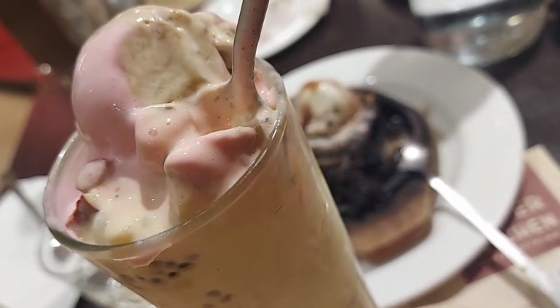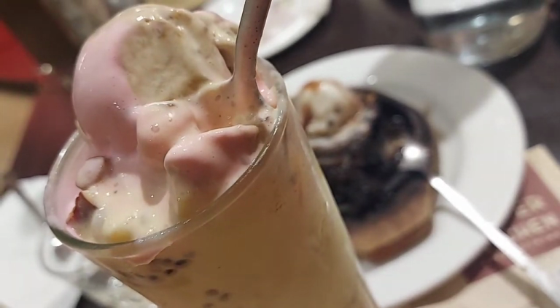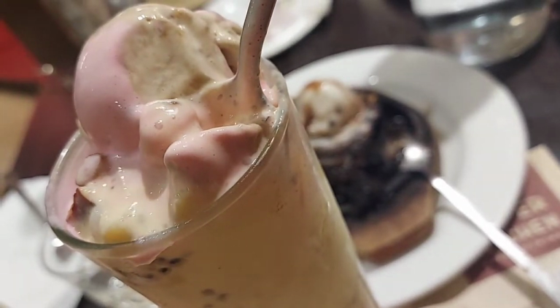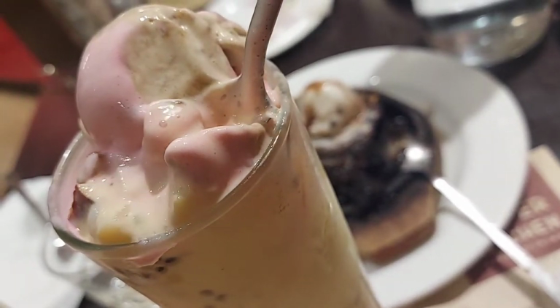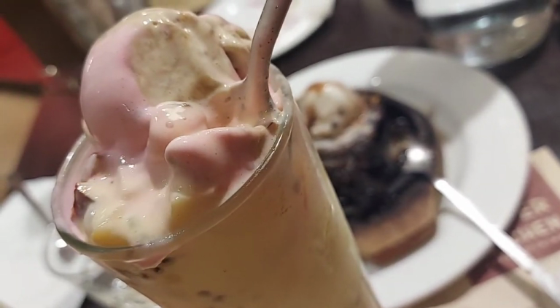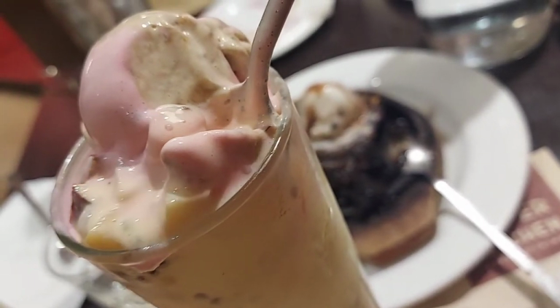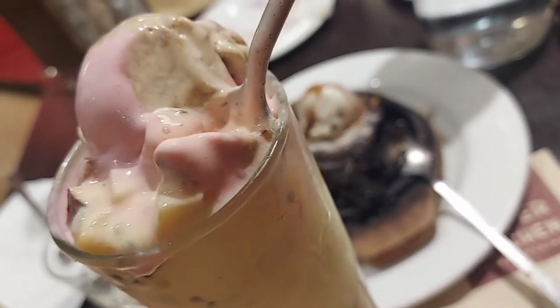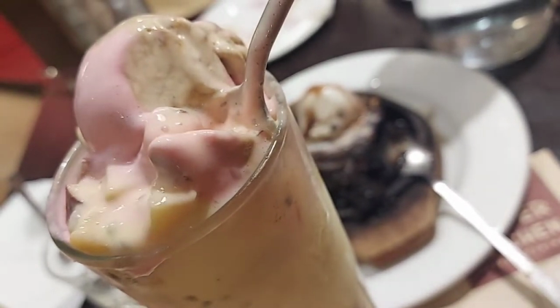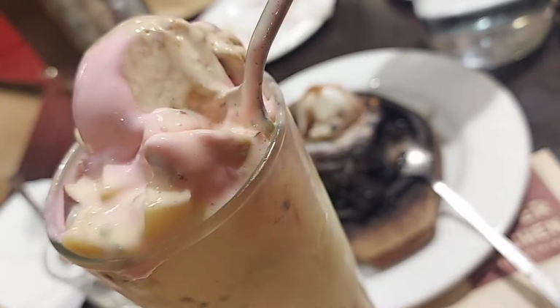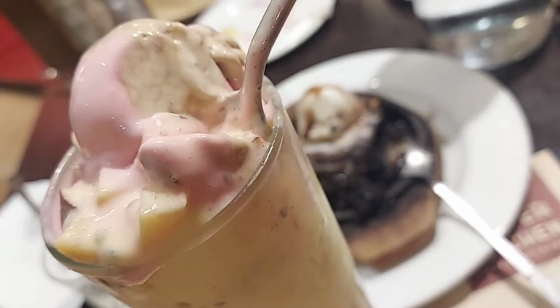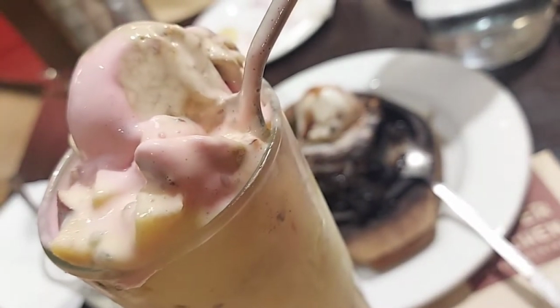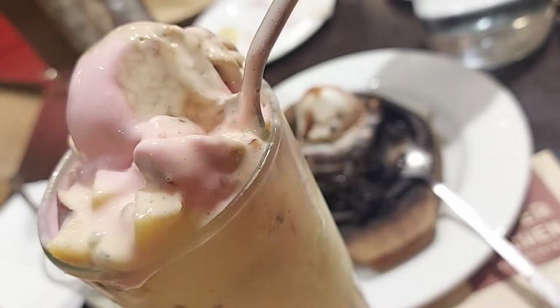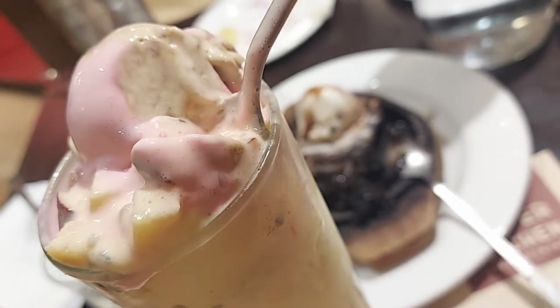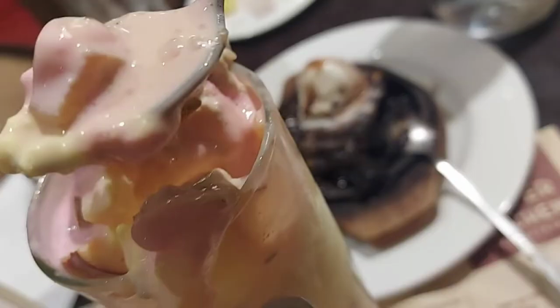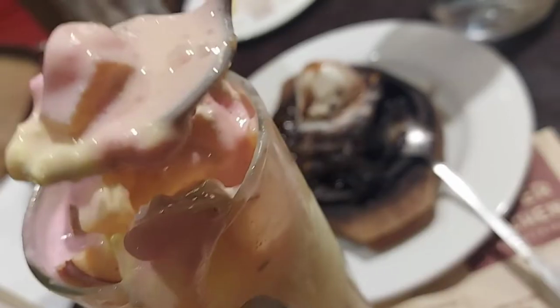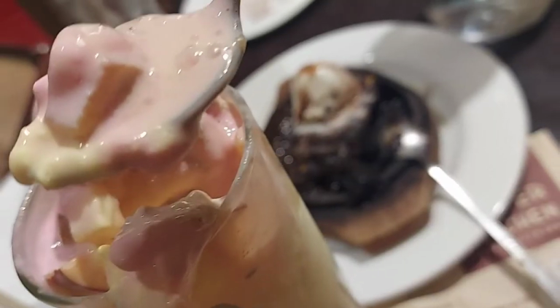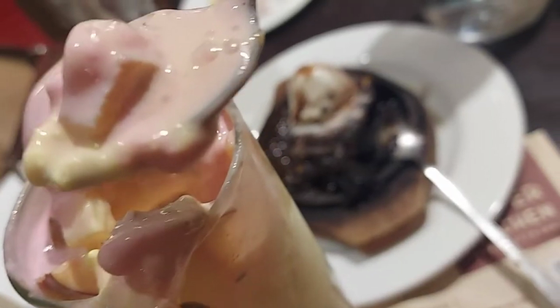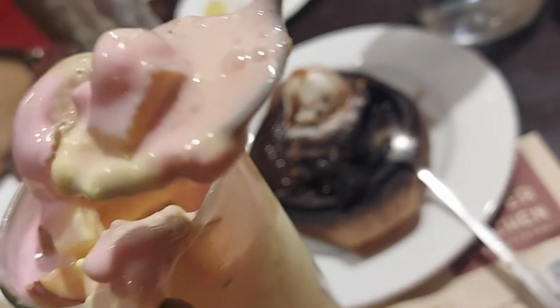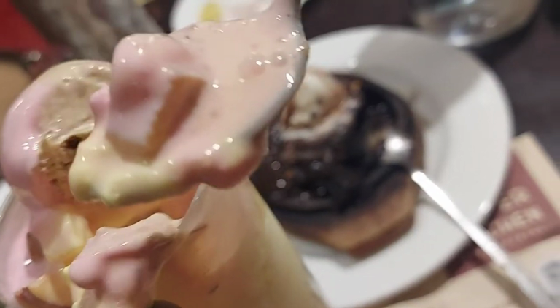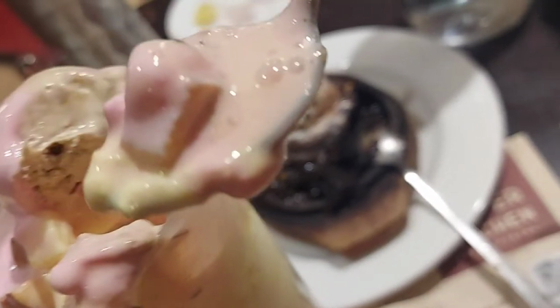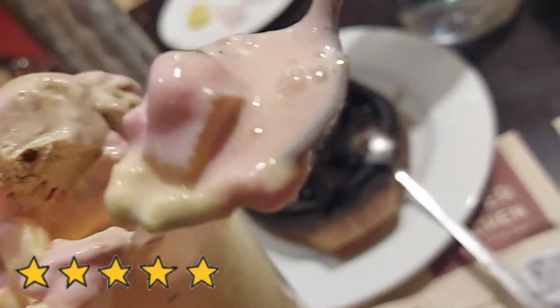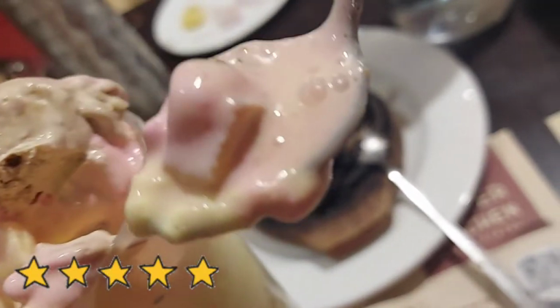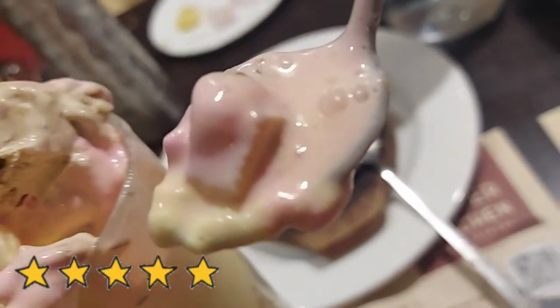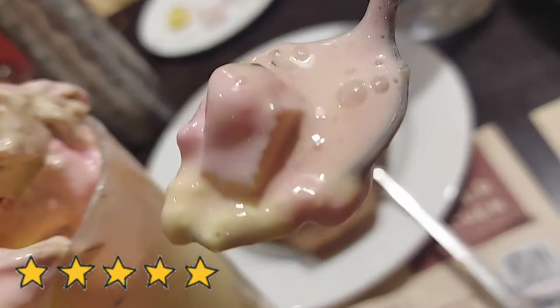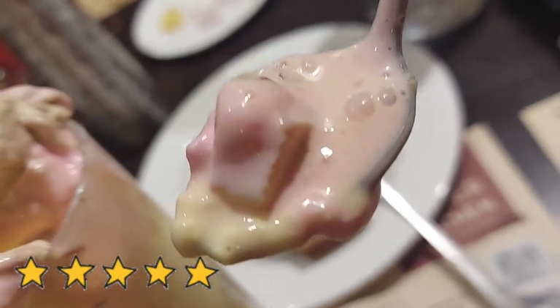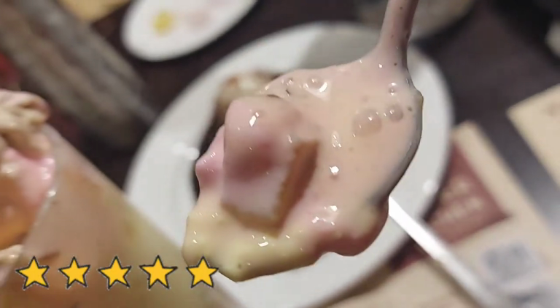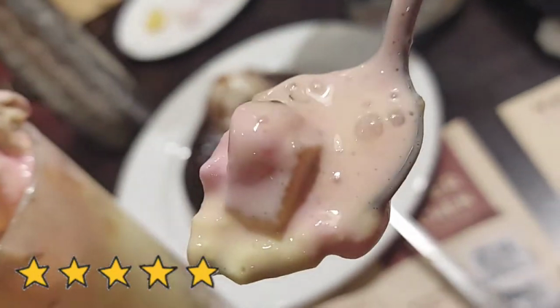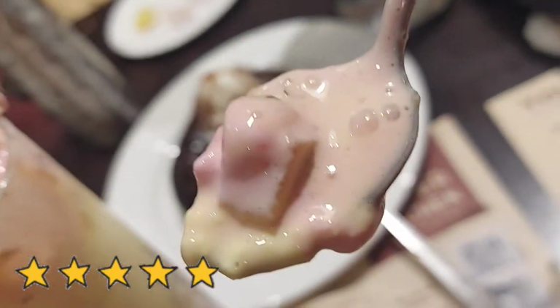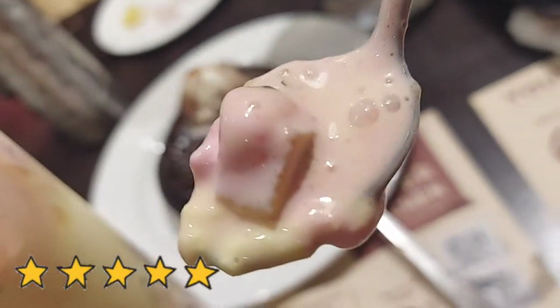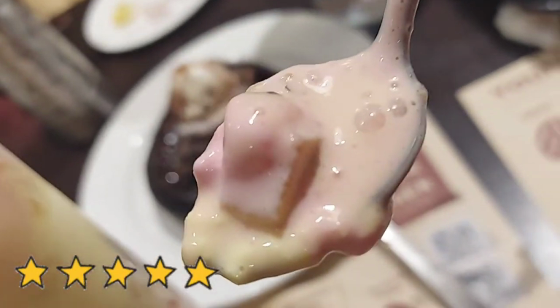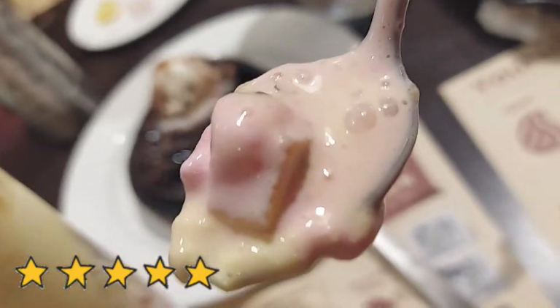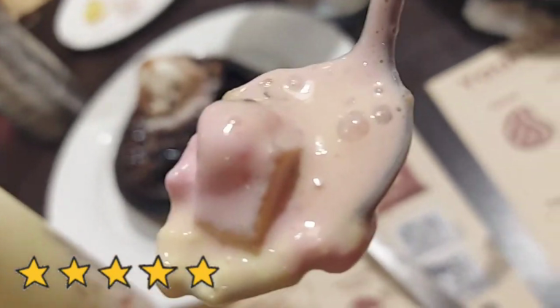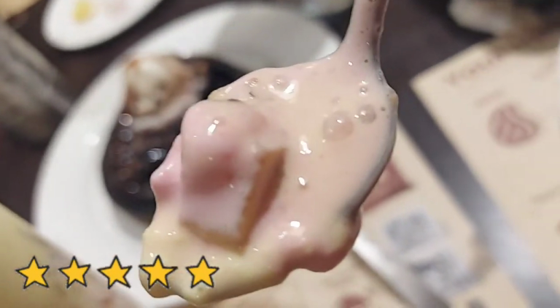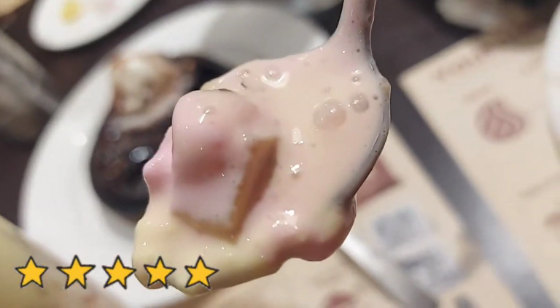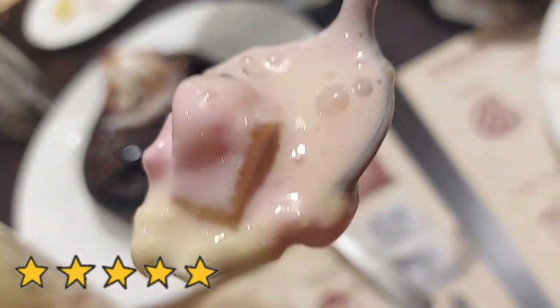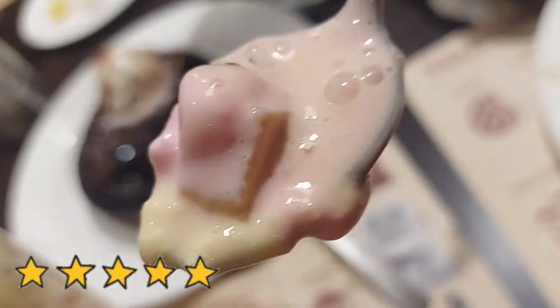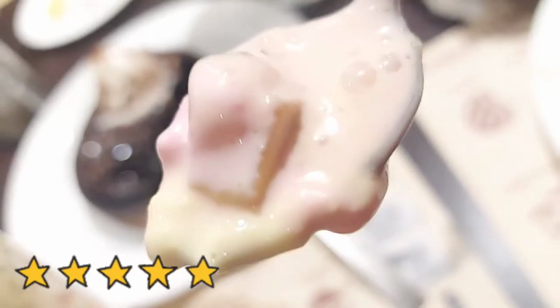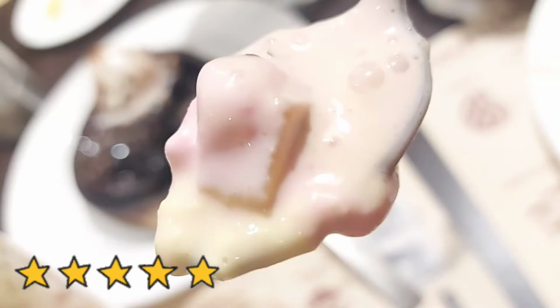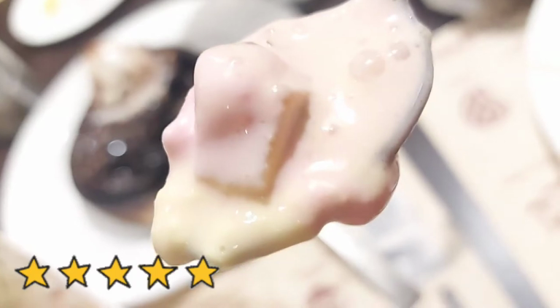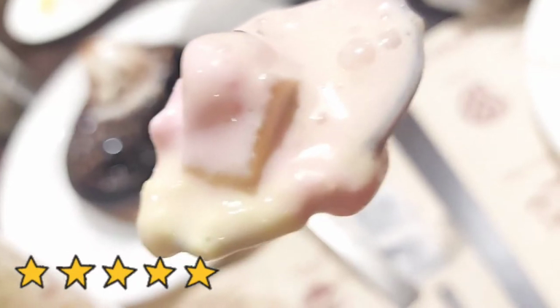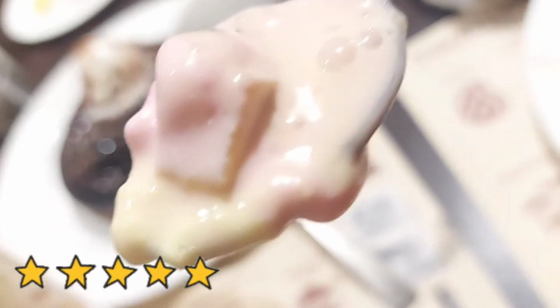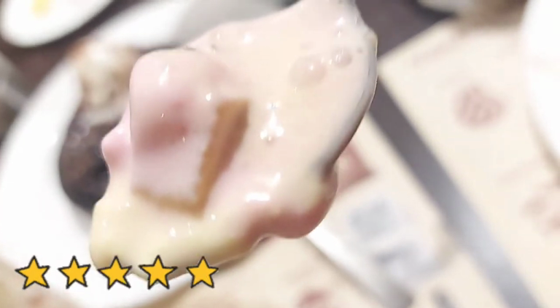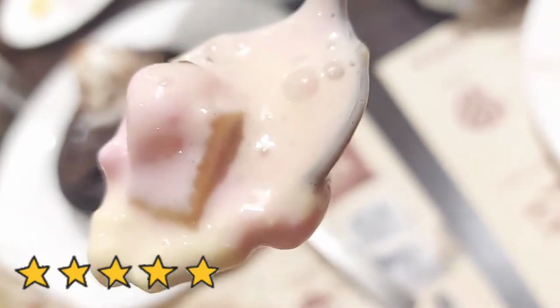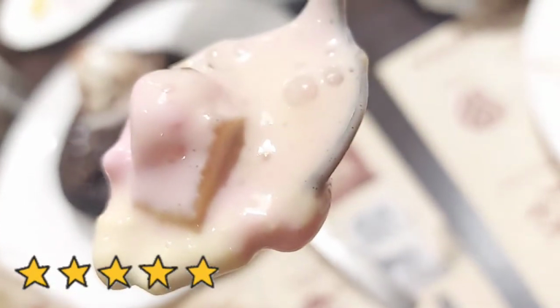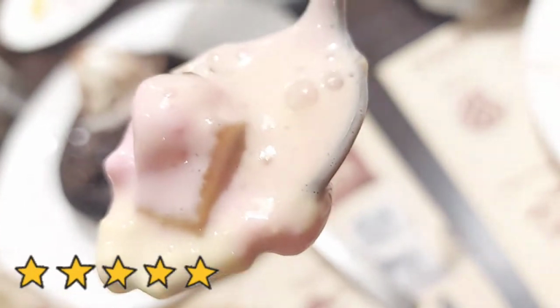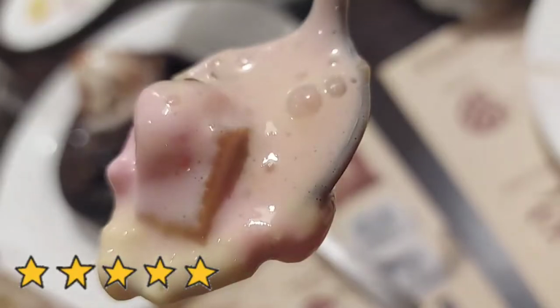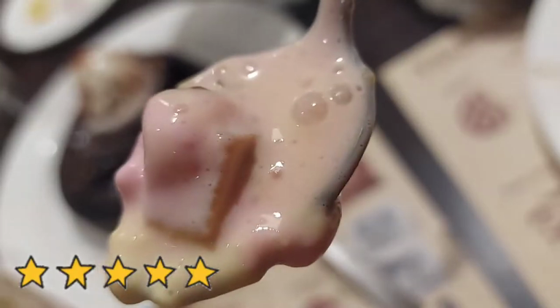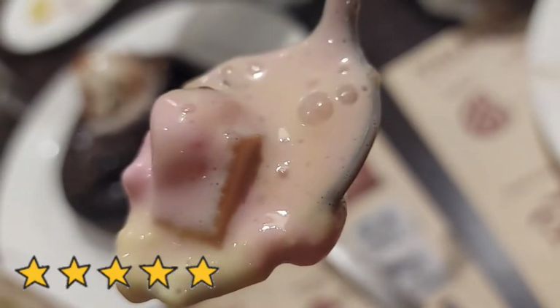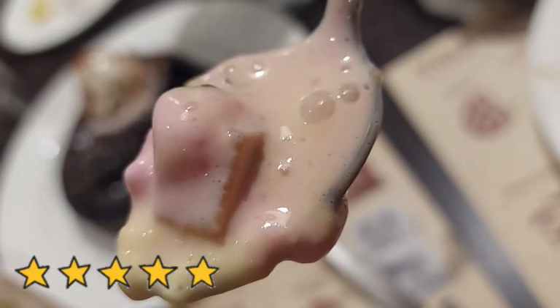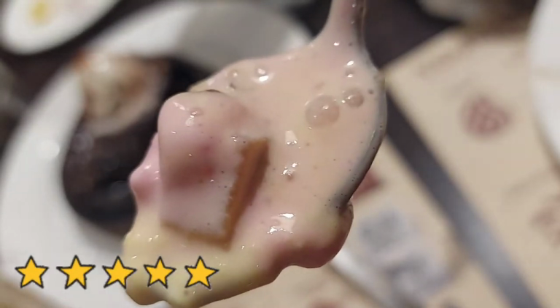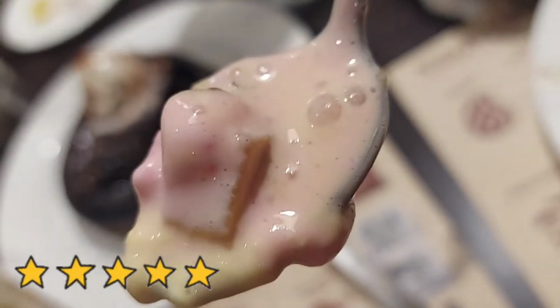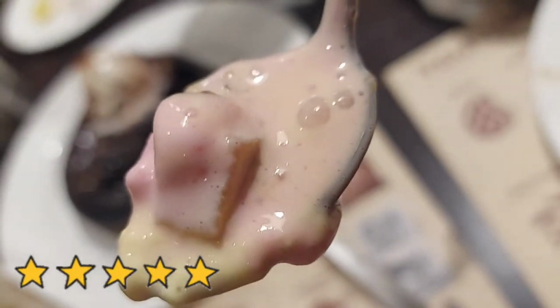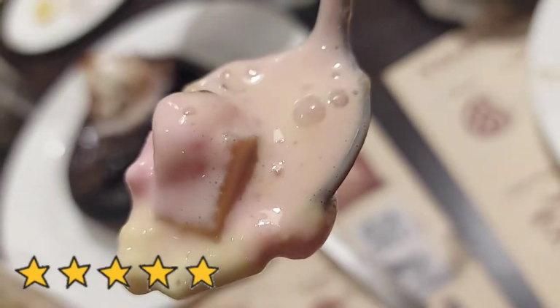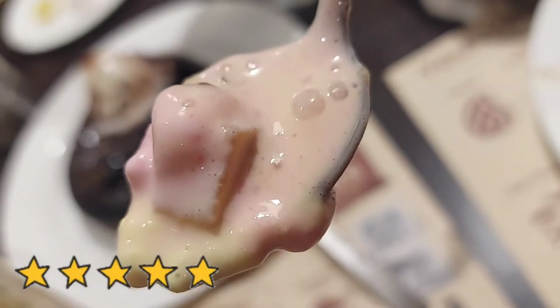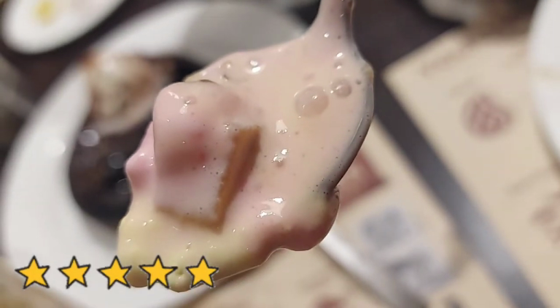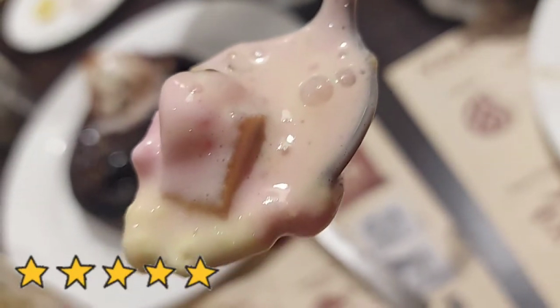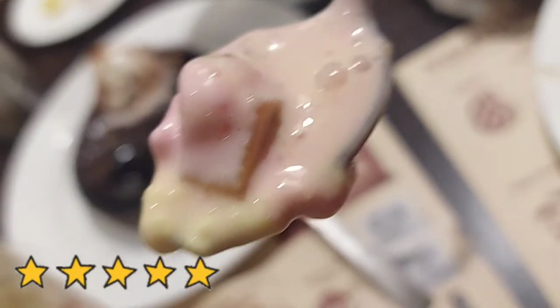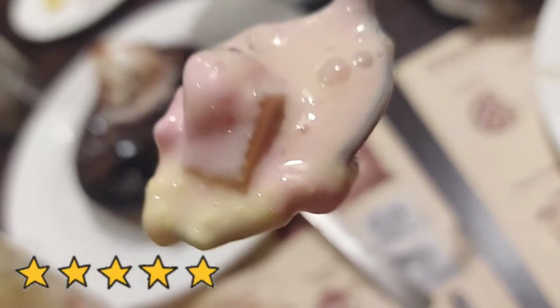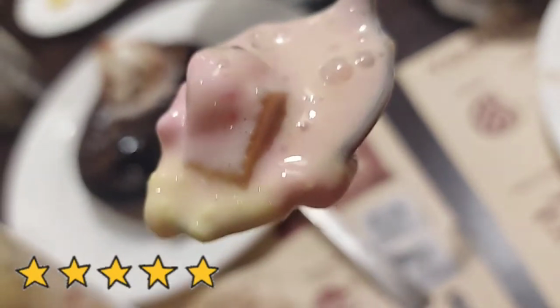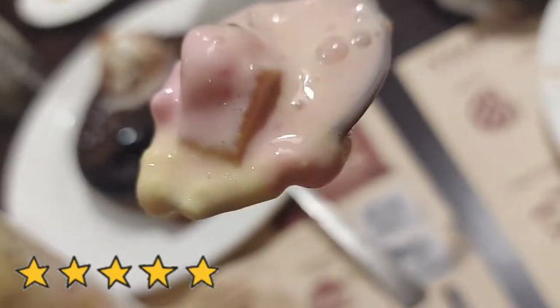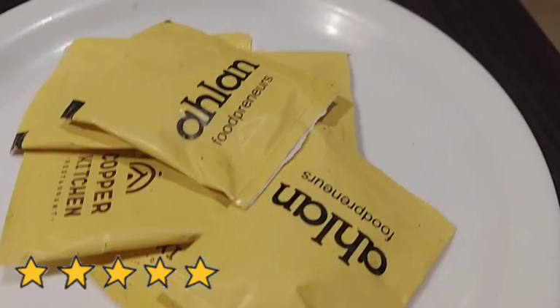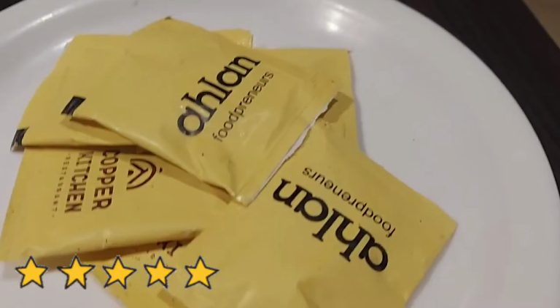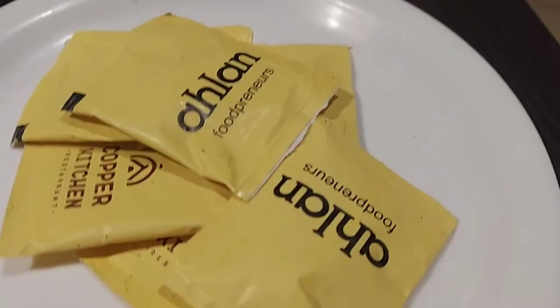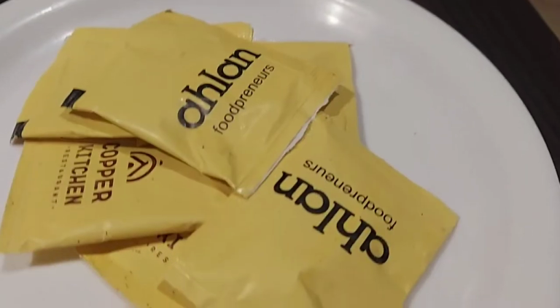Next, we ordered the special faluda. As per the Google reviews, this was a must-try, and I must agree and give it a 5 on 5.